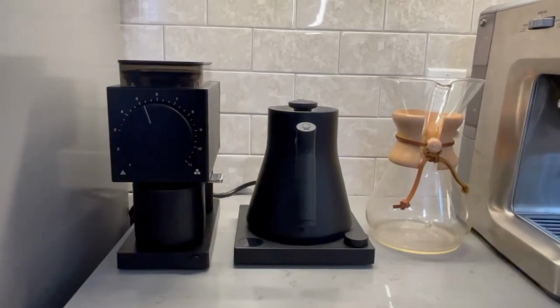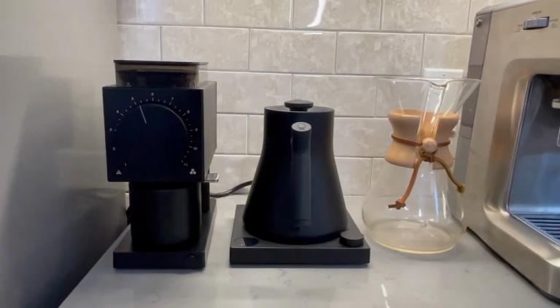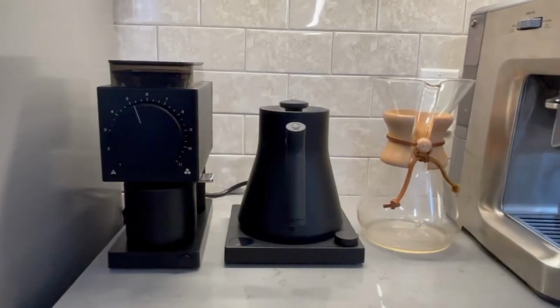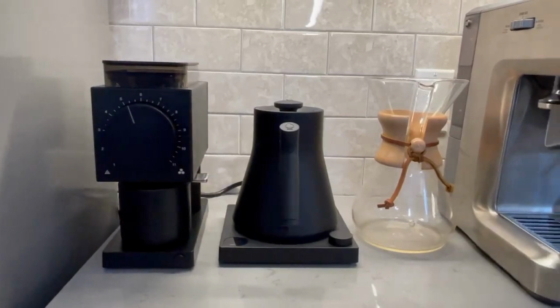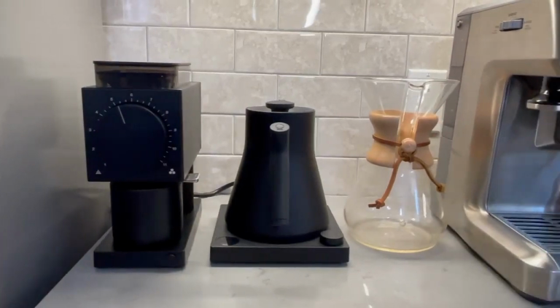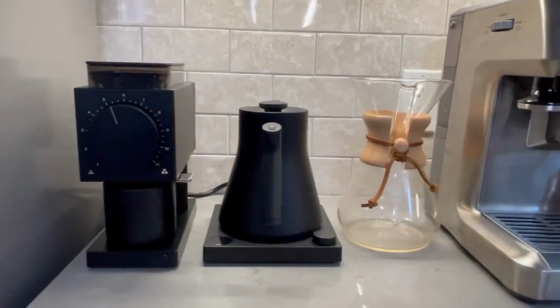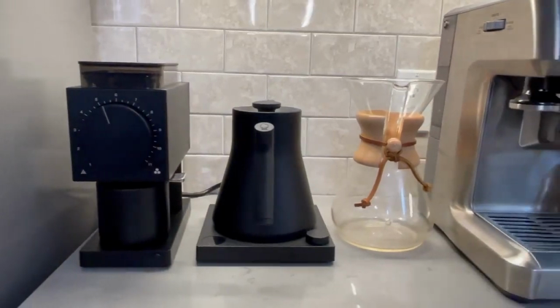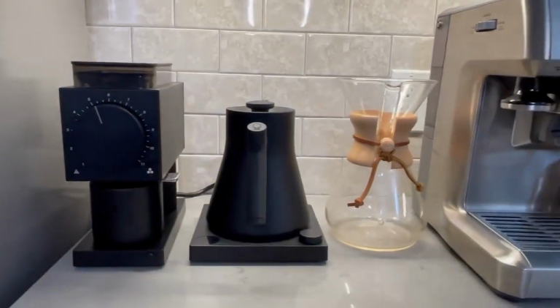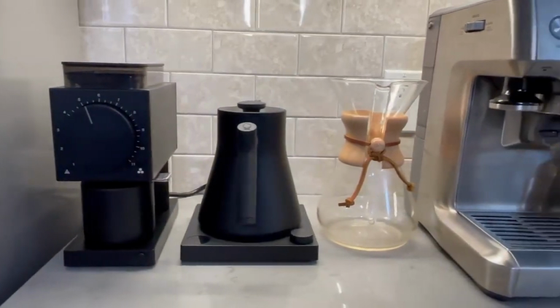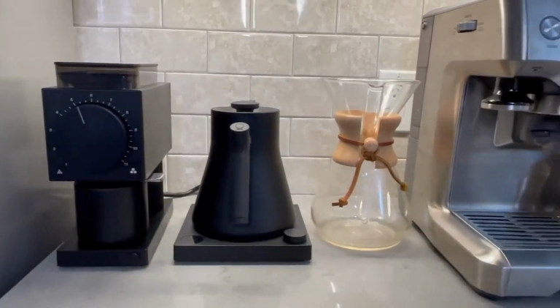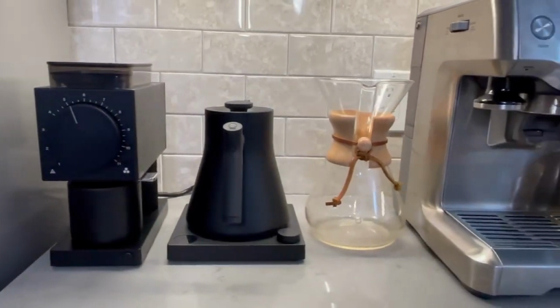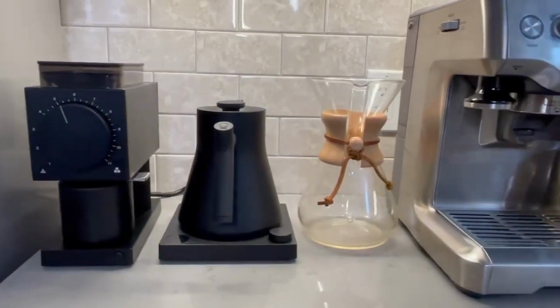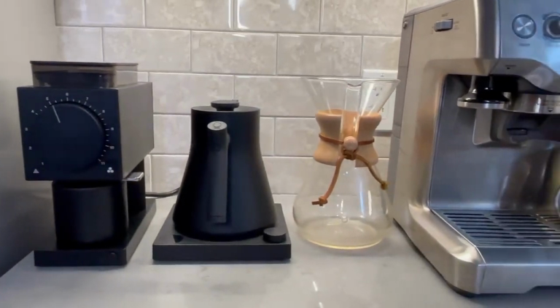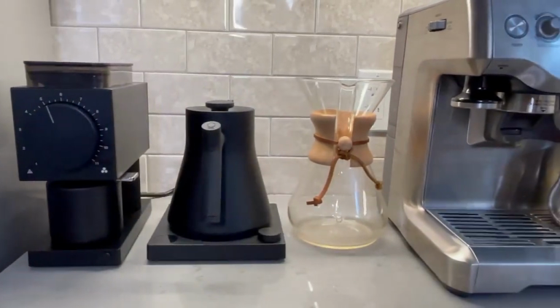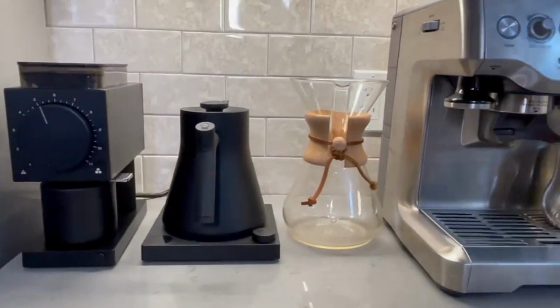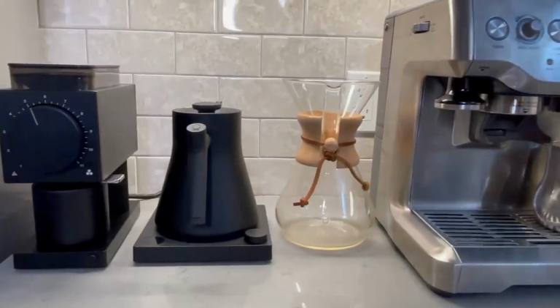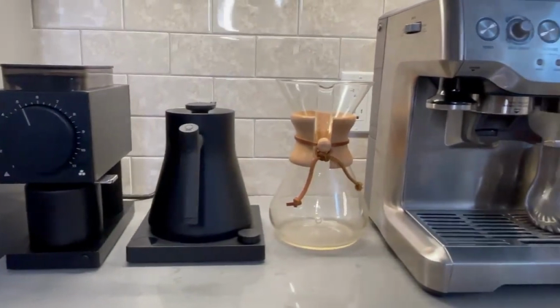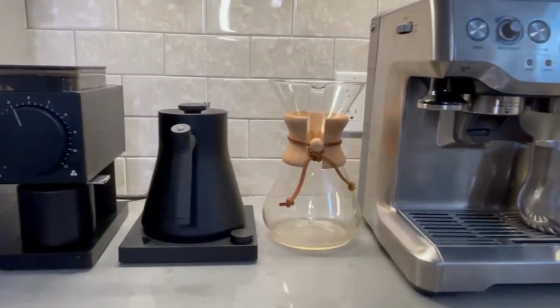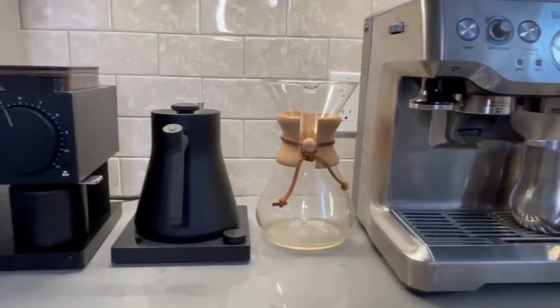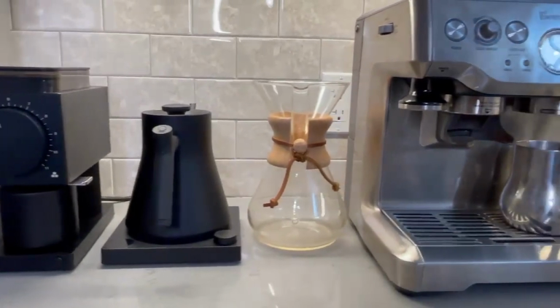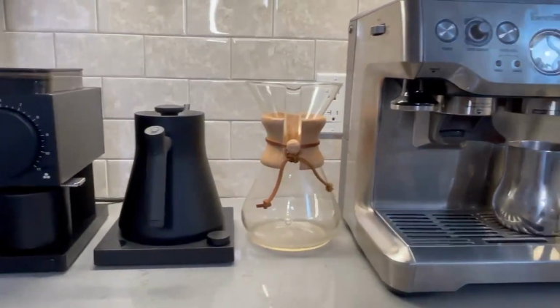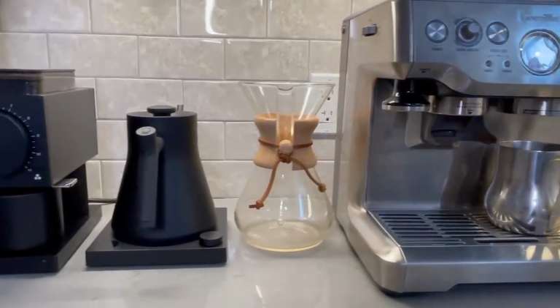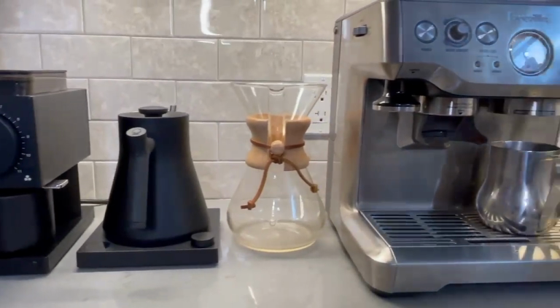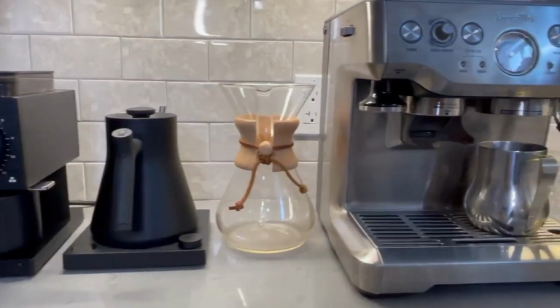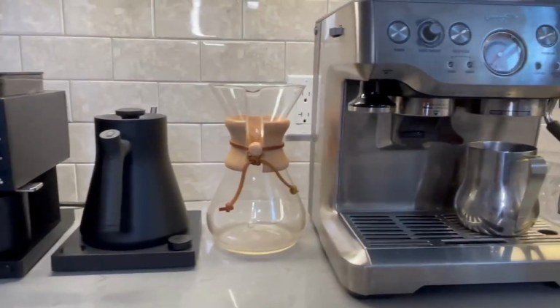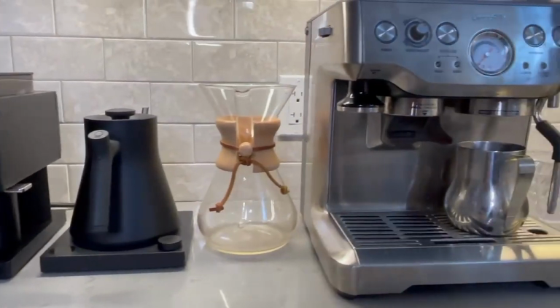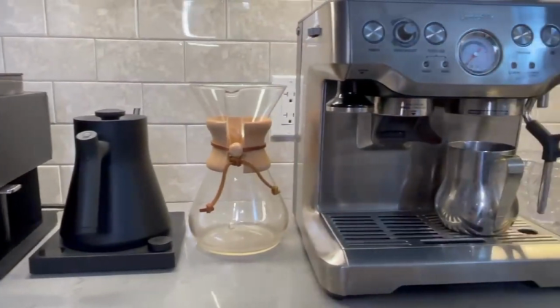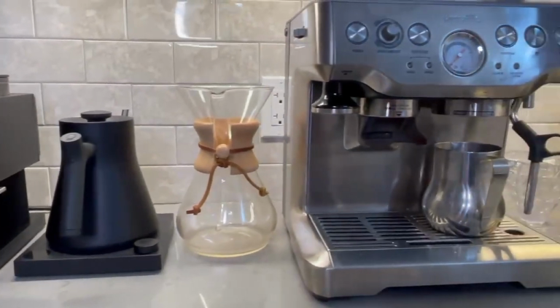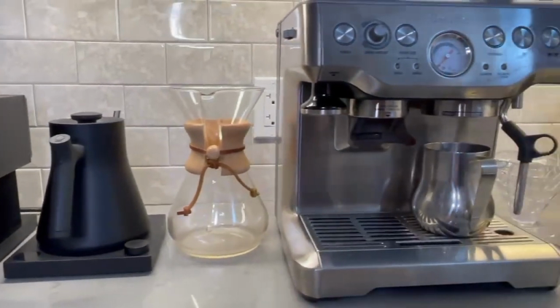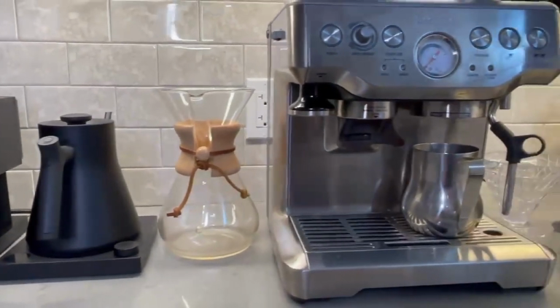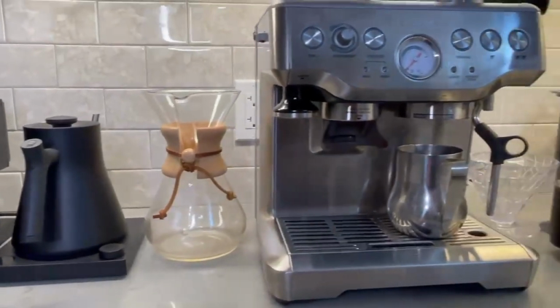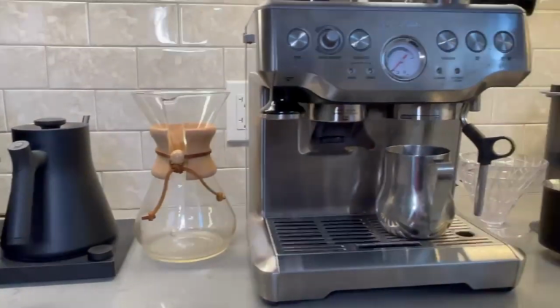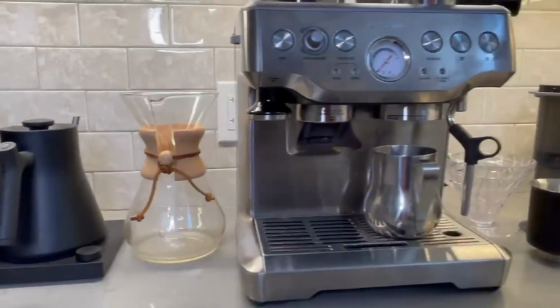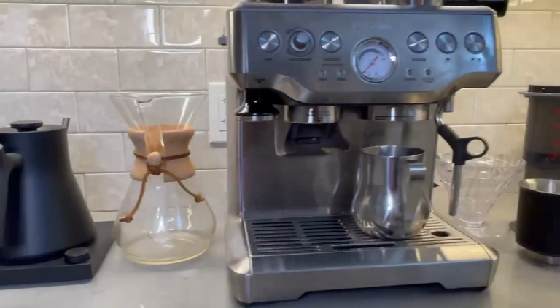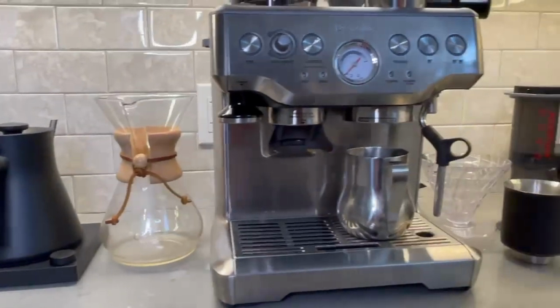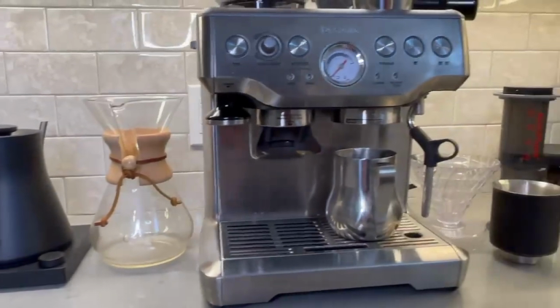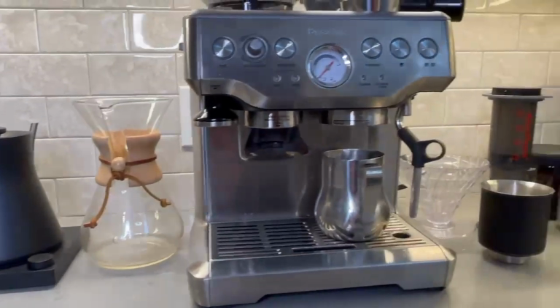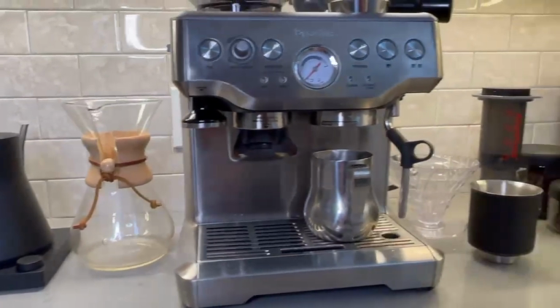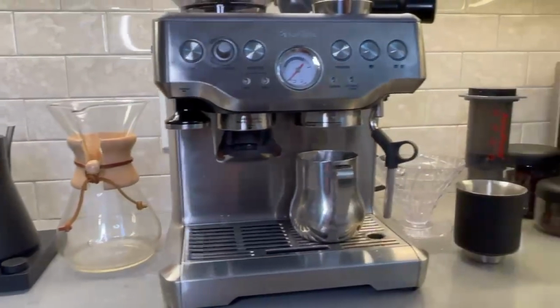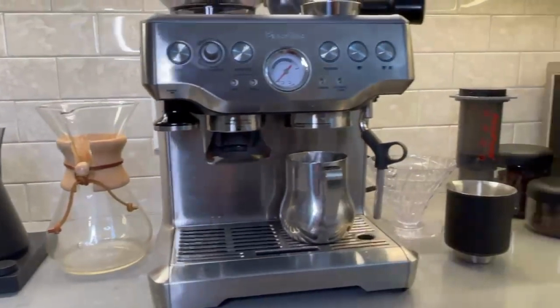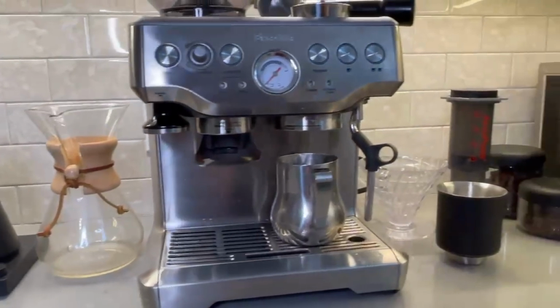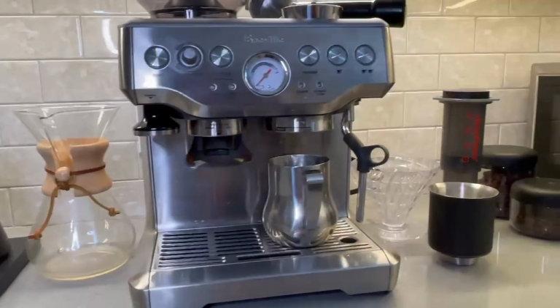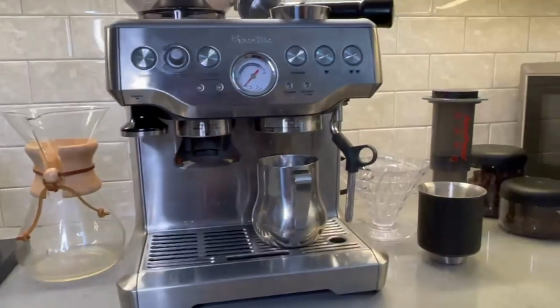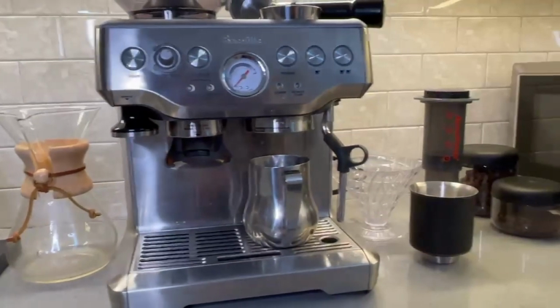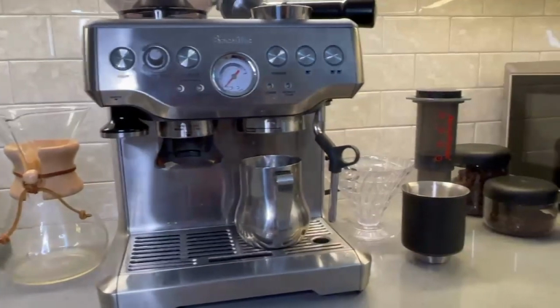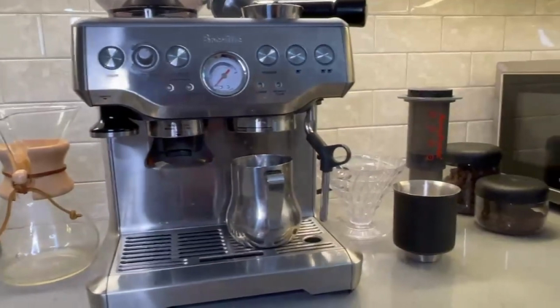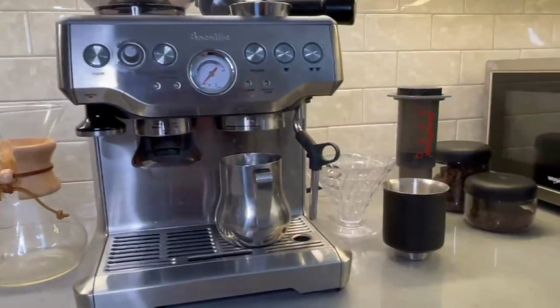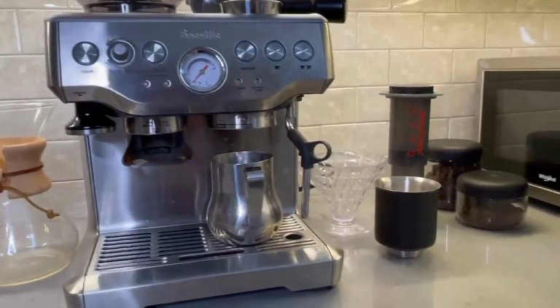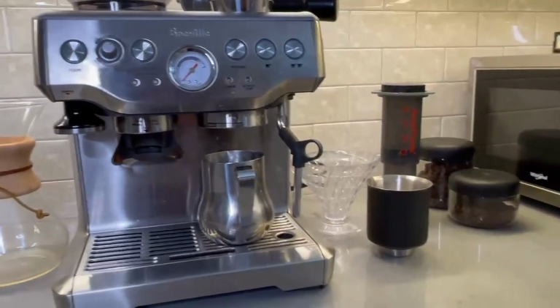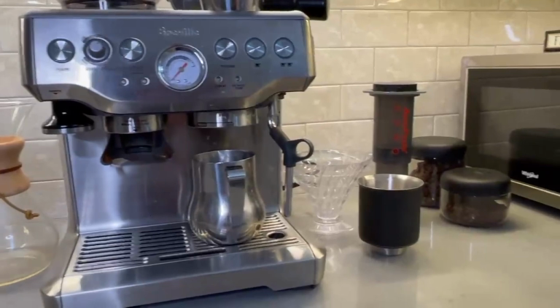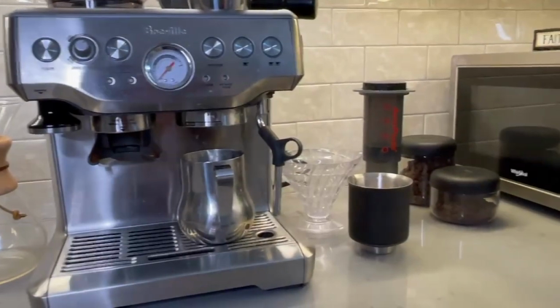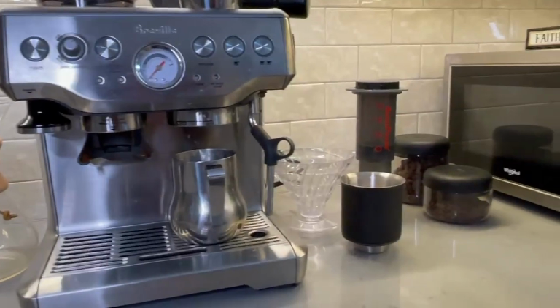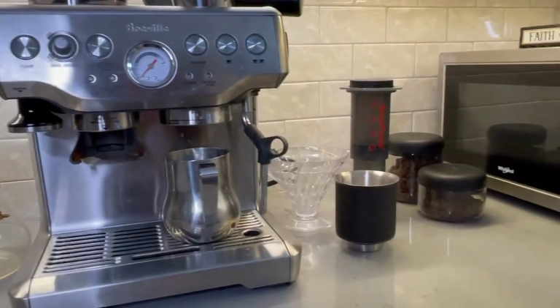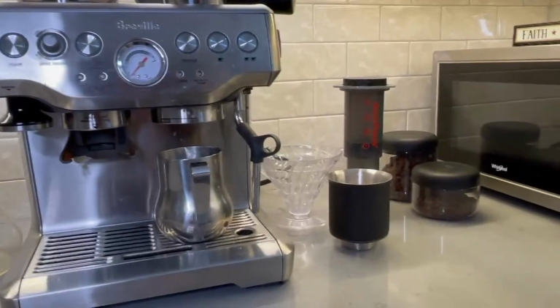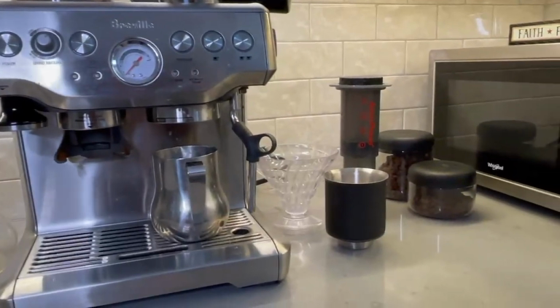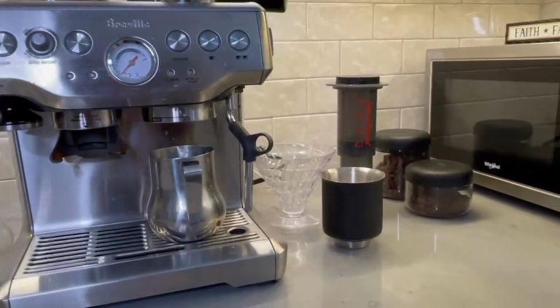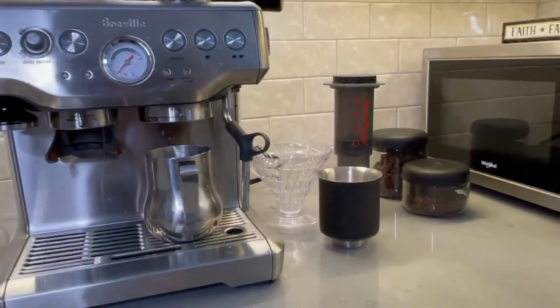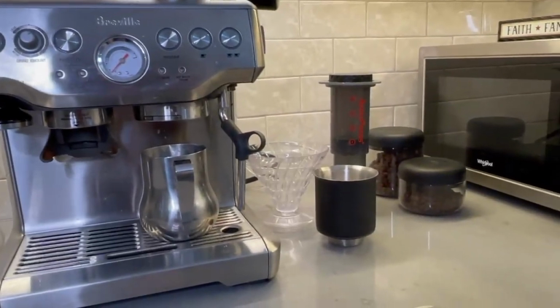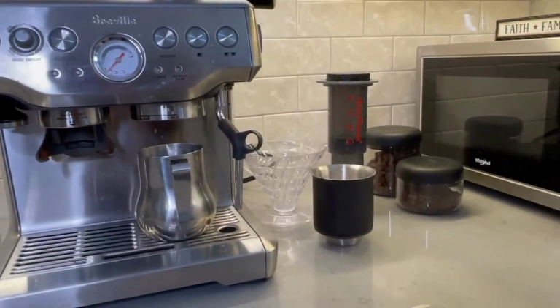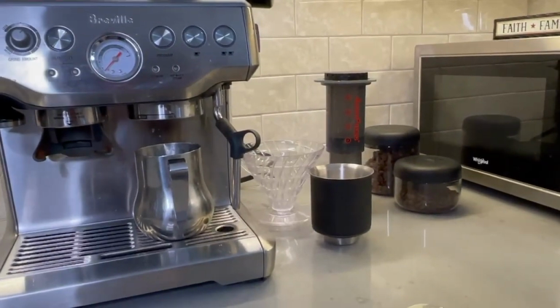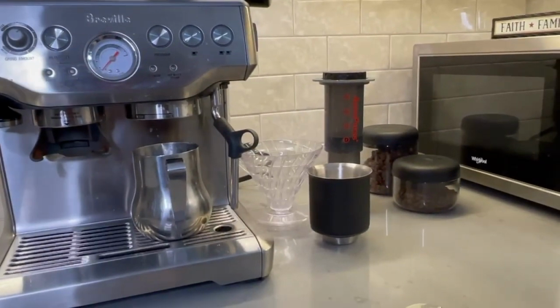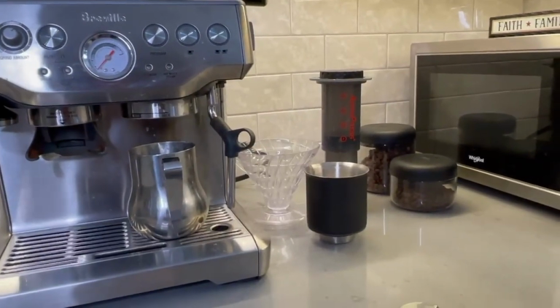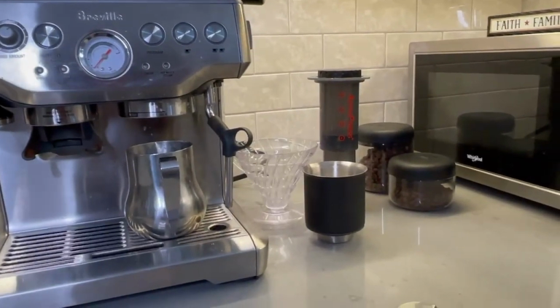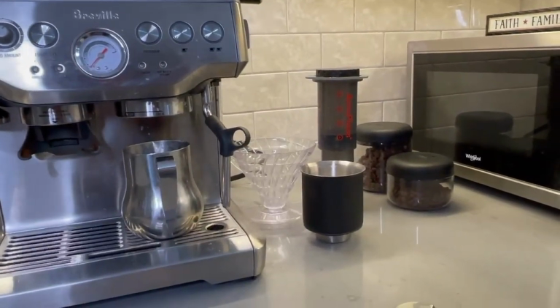I make a ton of coffee and you guys are always asking what gear I use, so today I thought I'd break it down for you guys and give you a little brew bar tour.